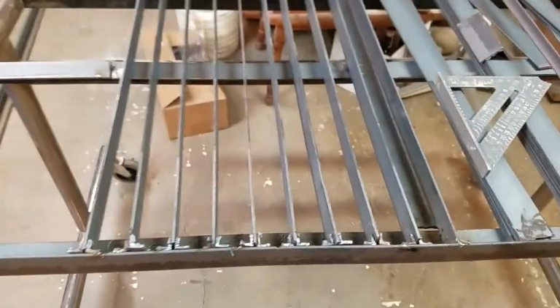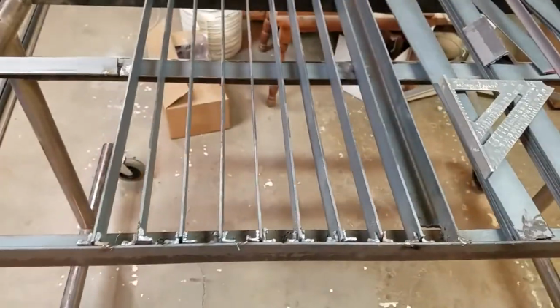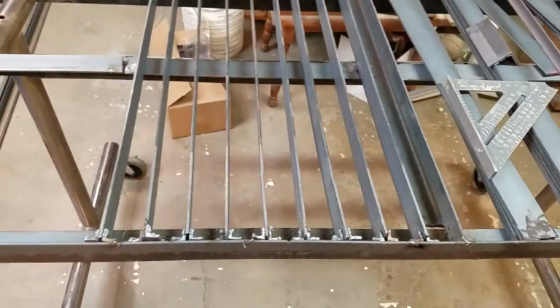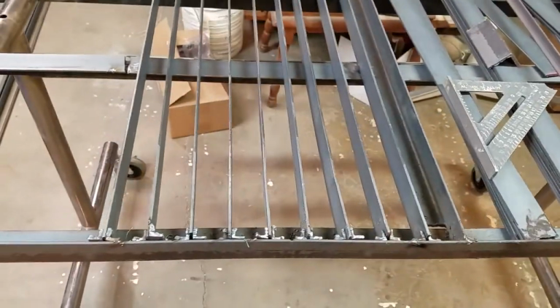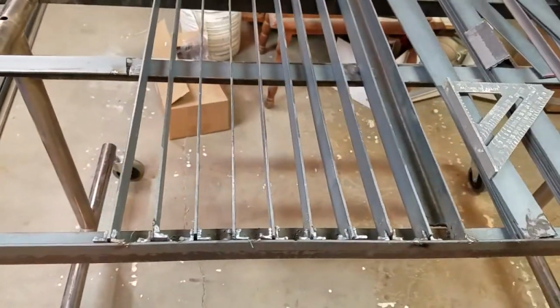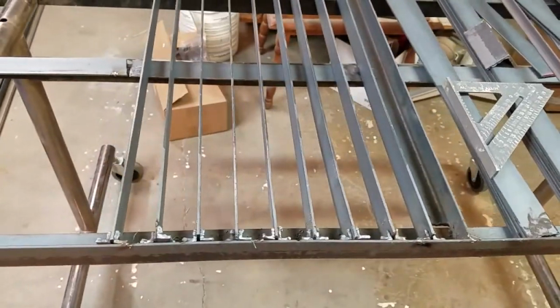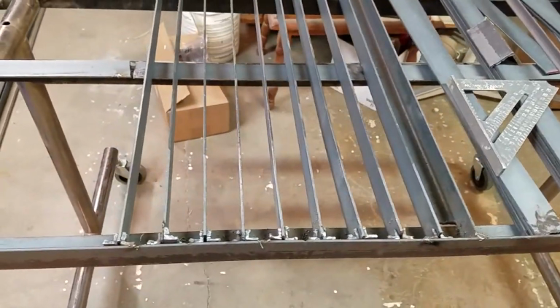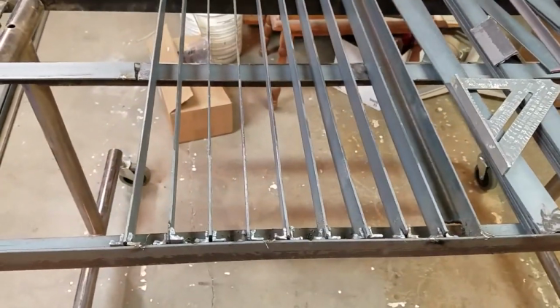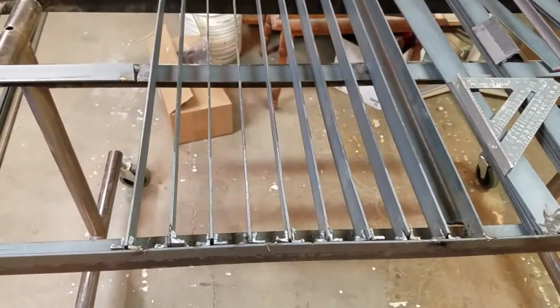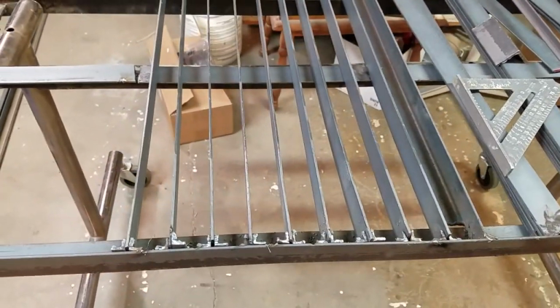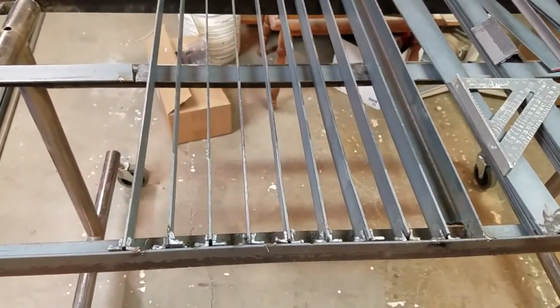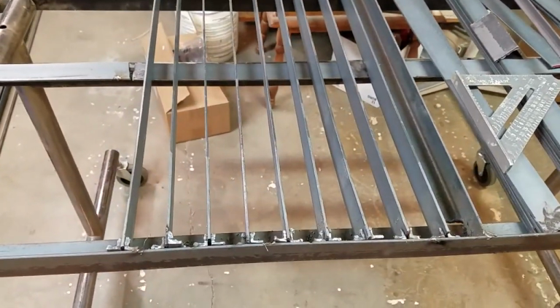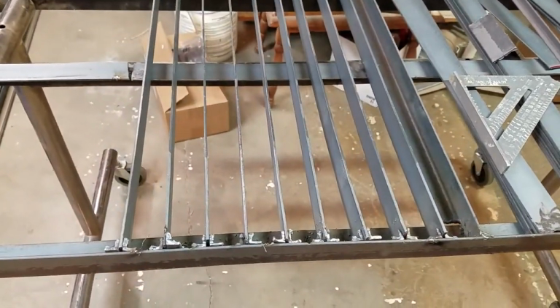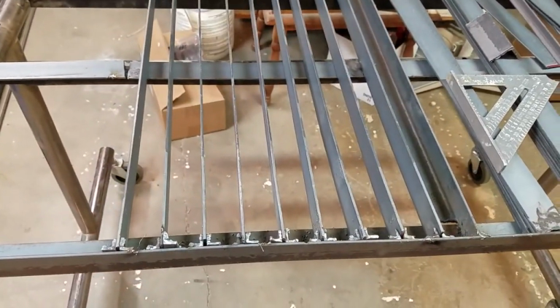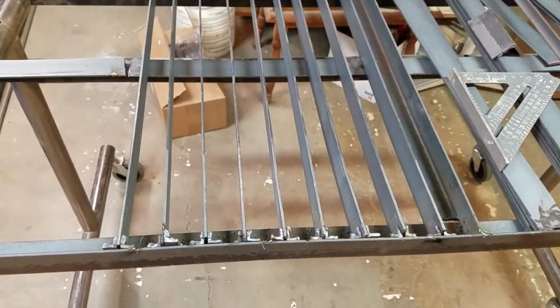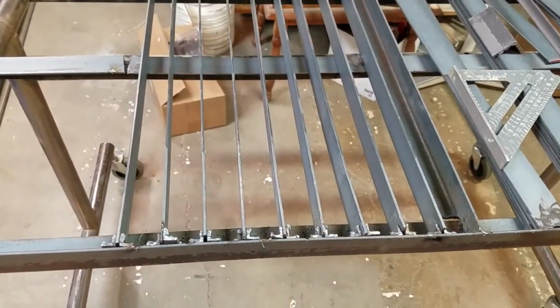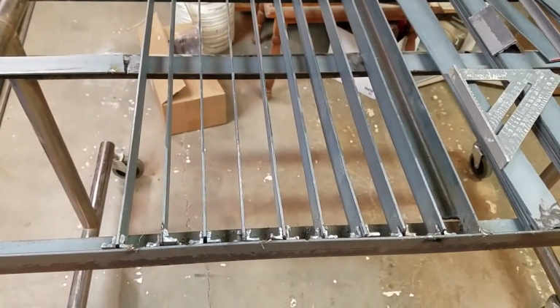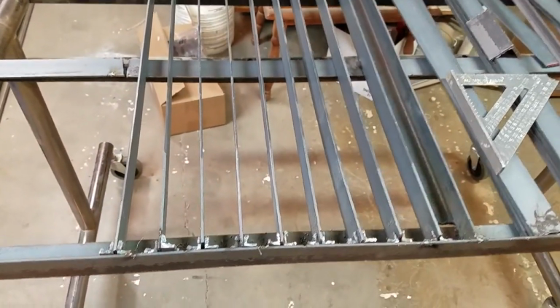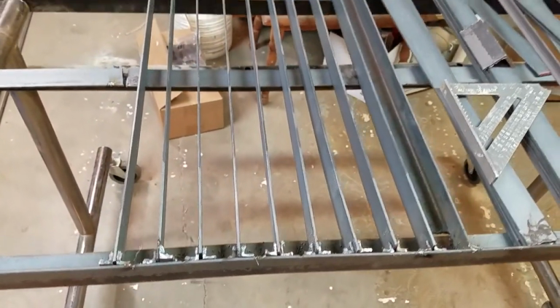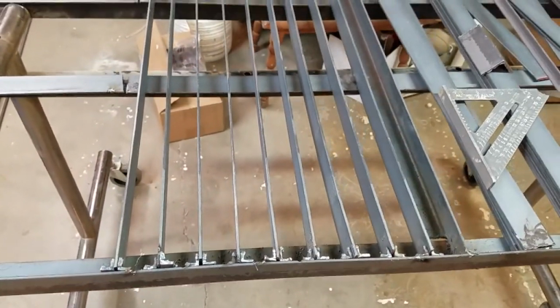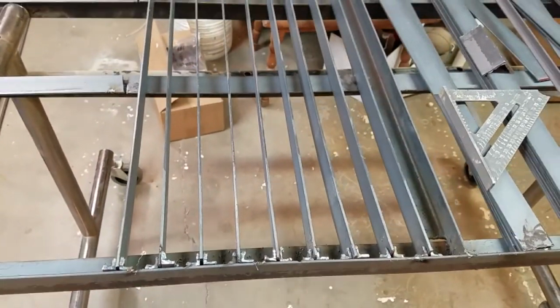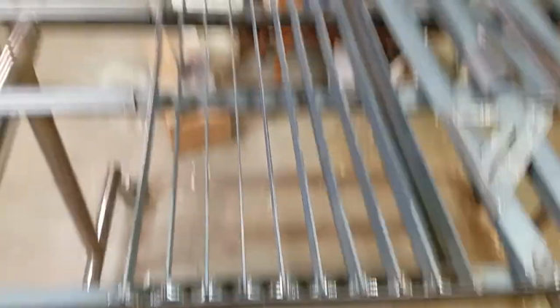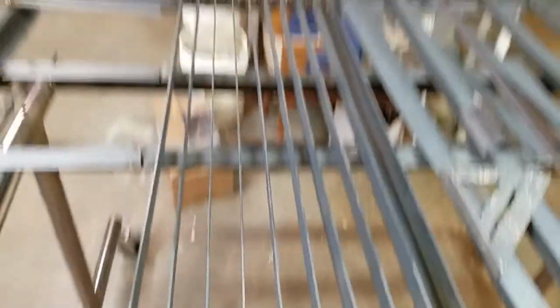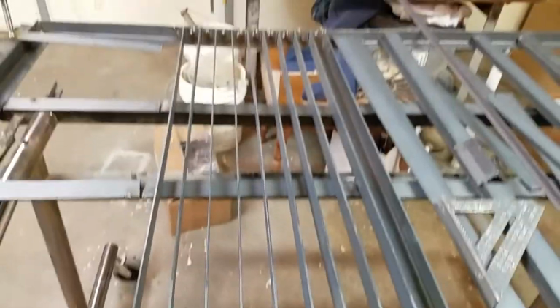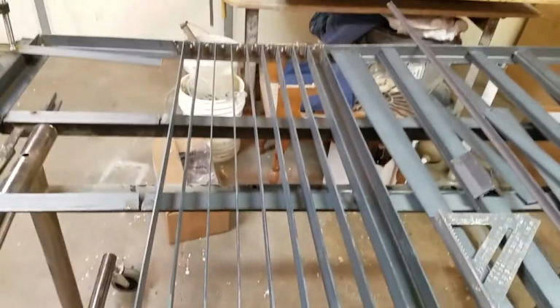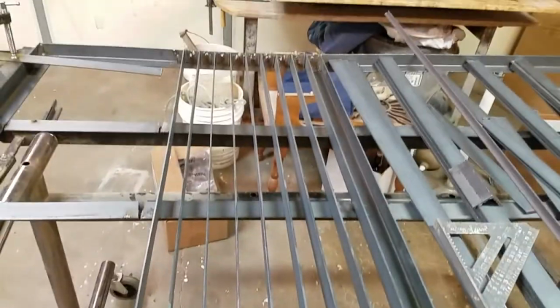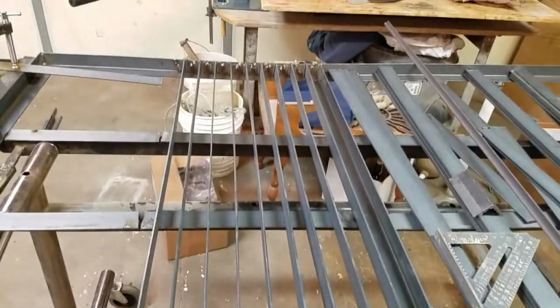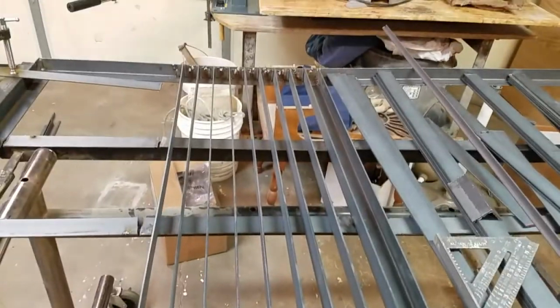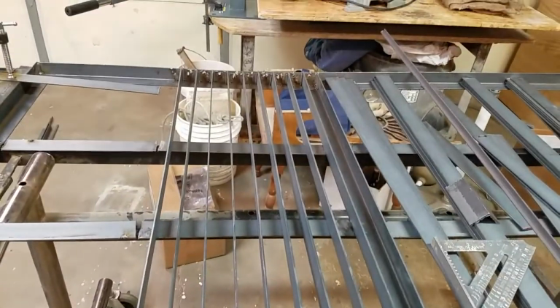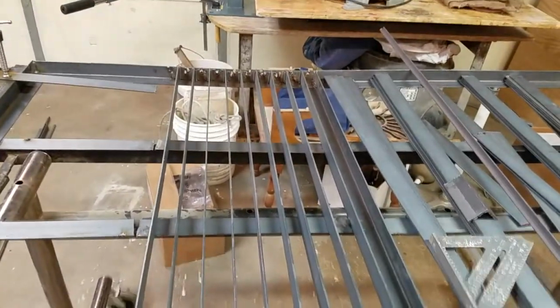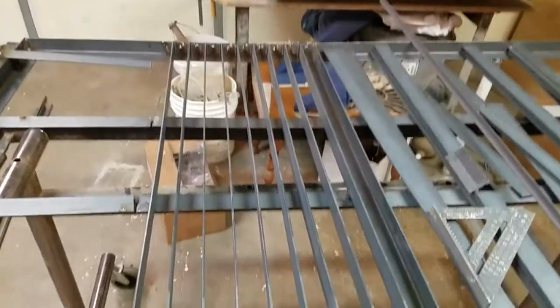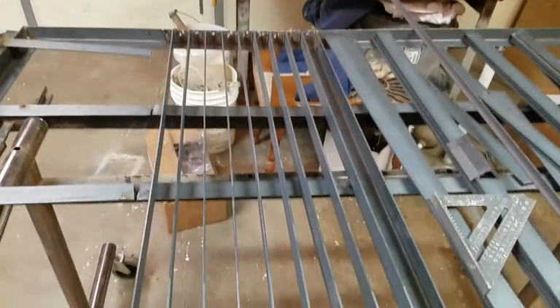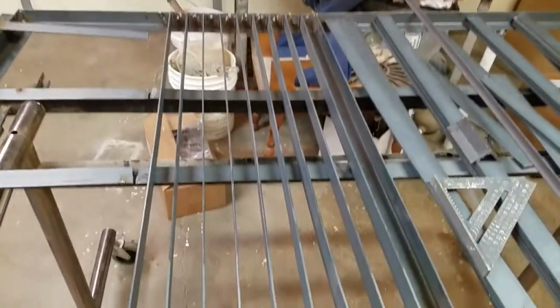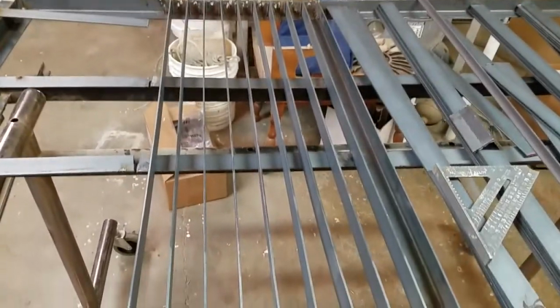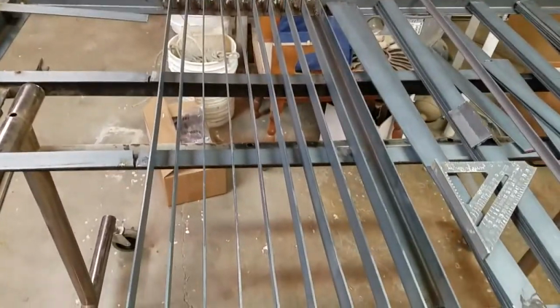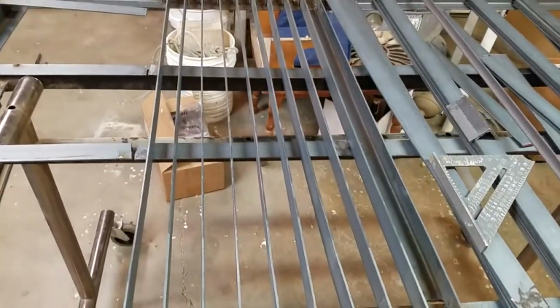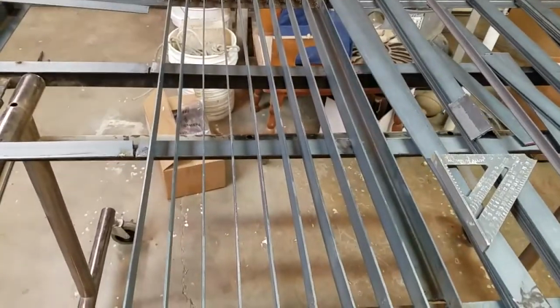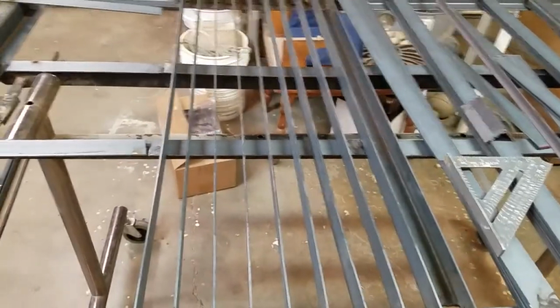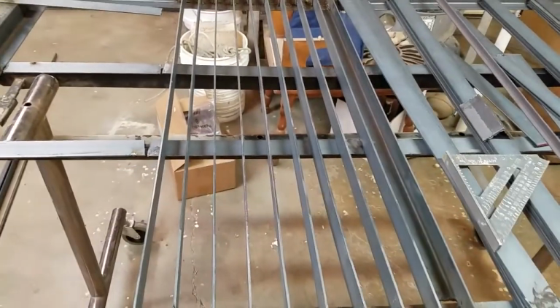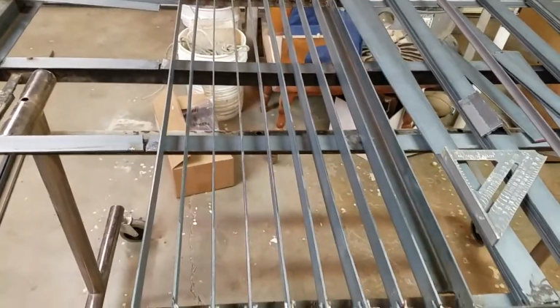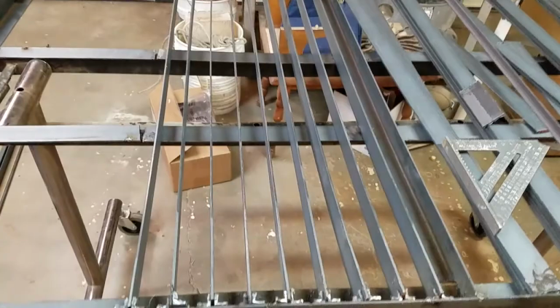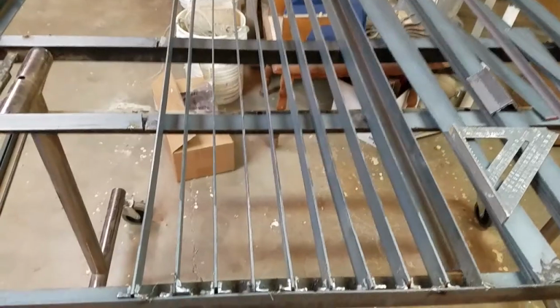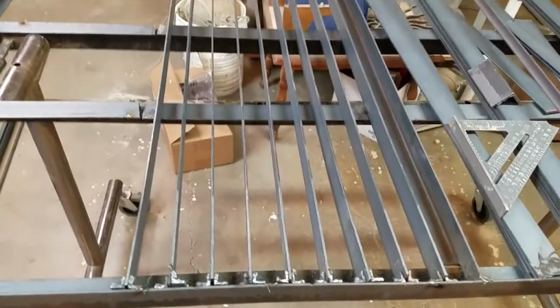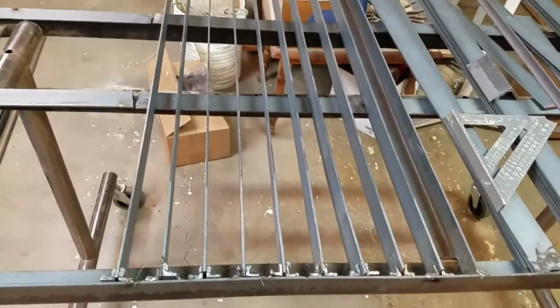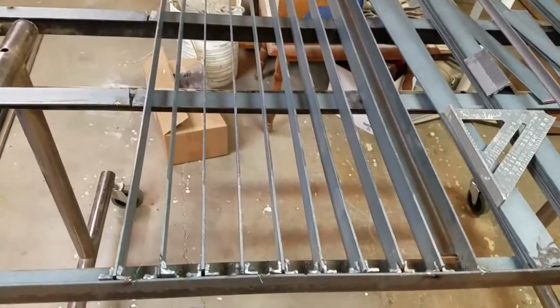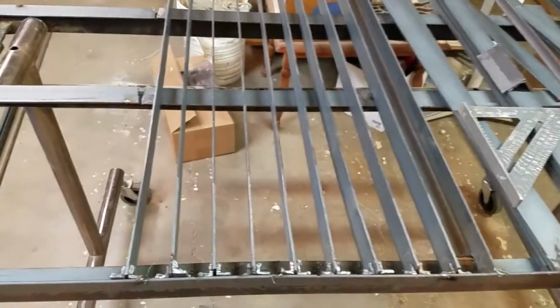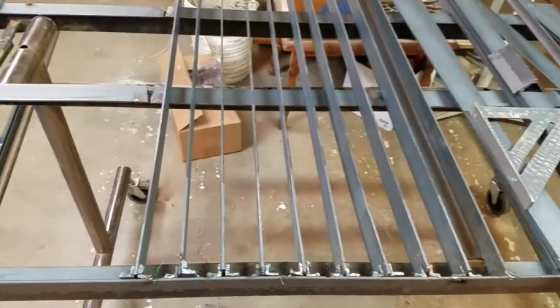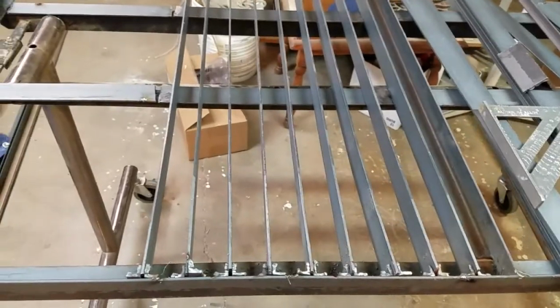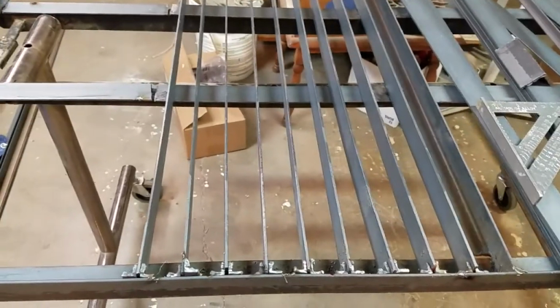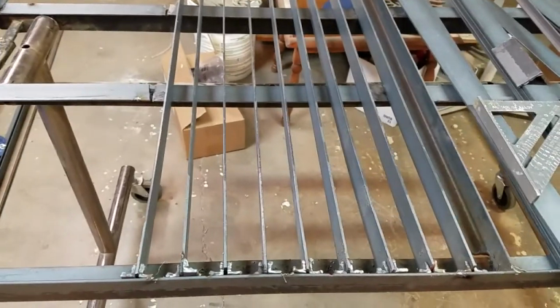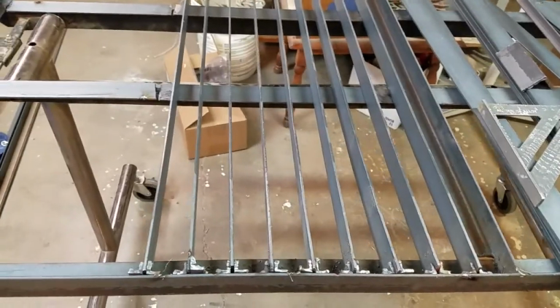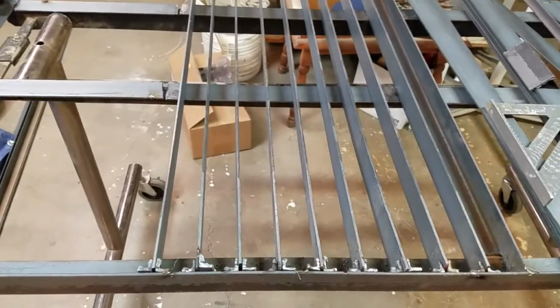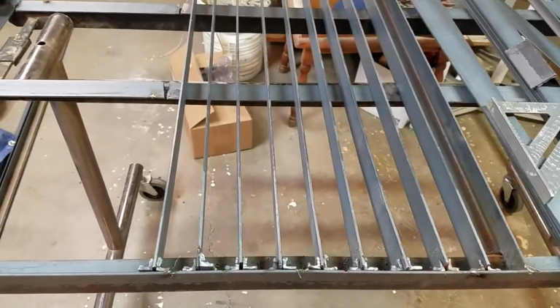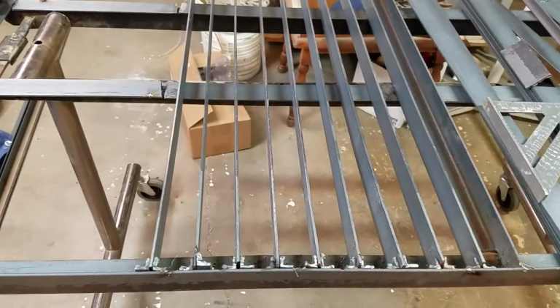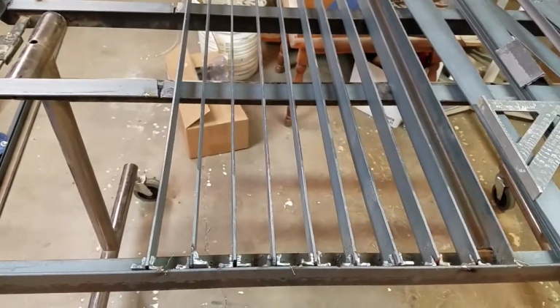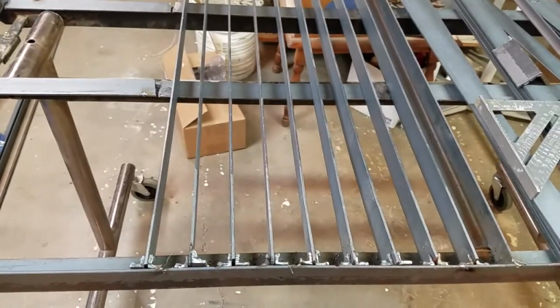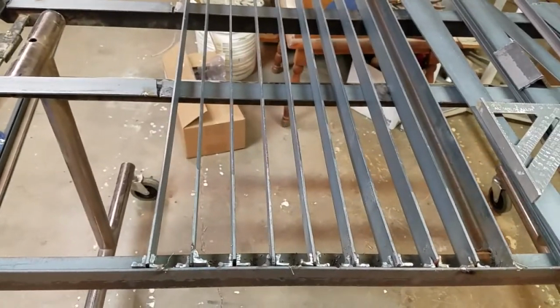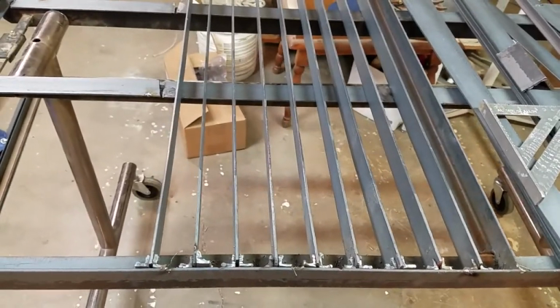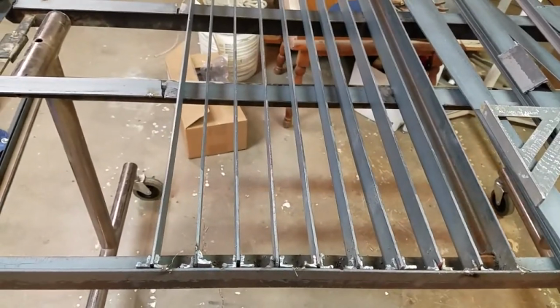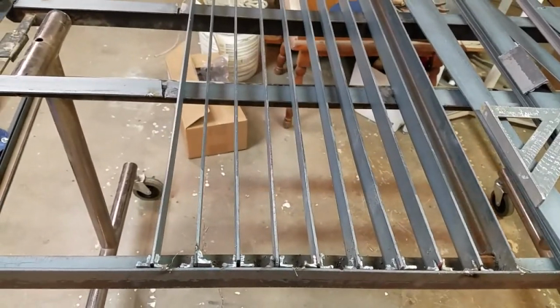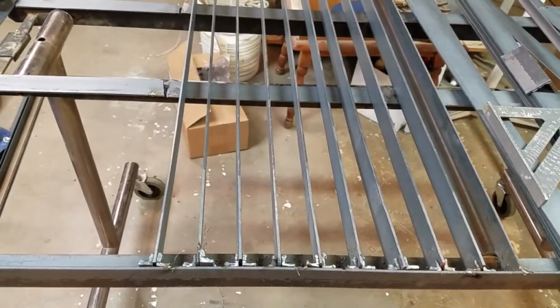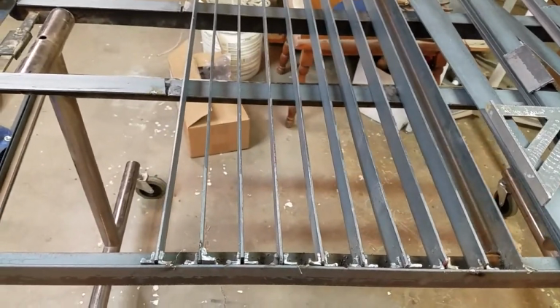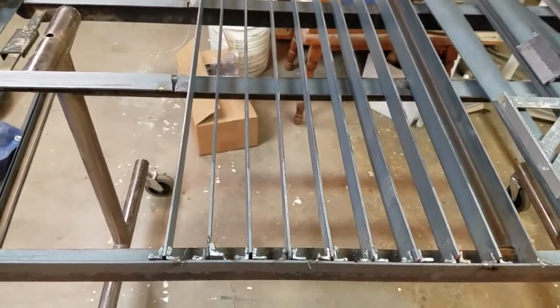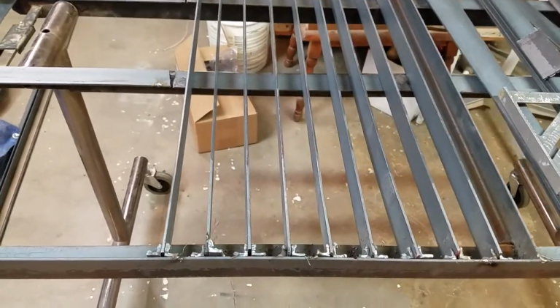I'm back in a minute, believe it or not. I'm in the garage now because nighttime came and it was a bunch of wind, and you know how that goes.